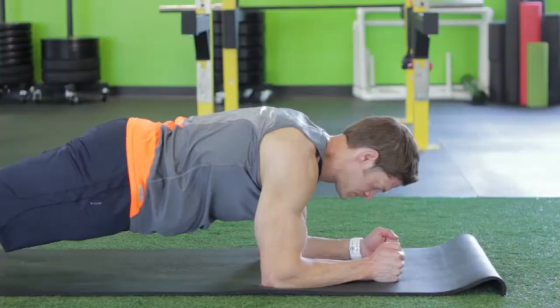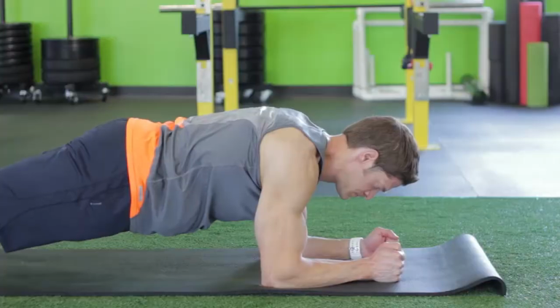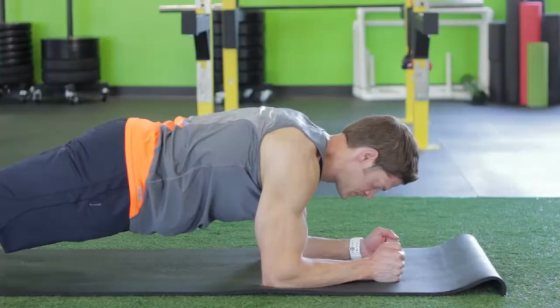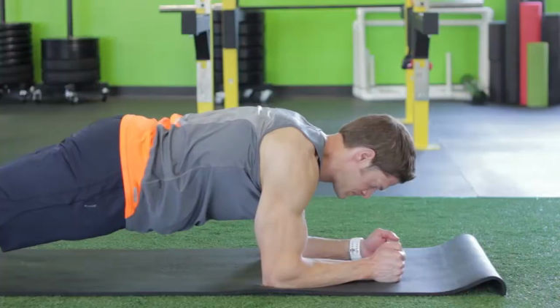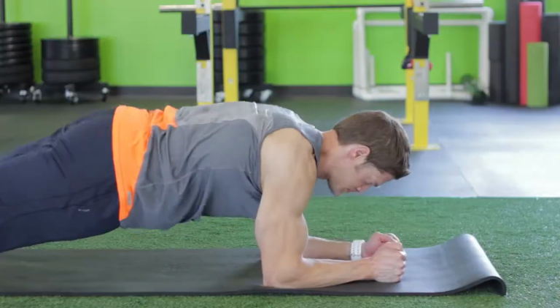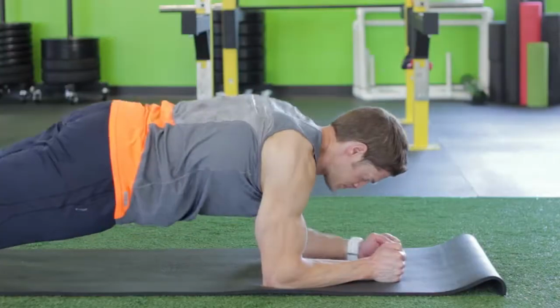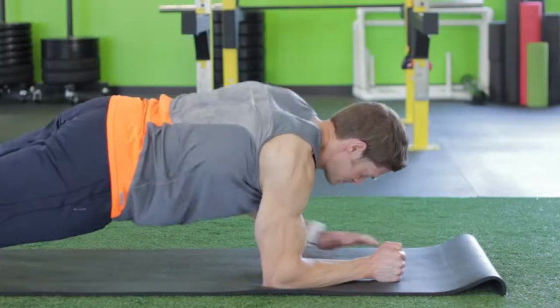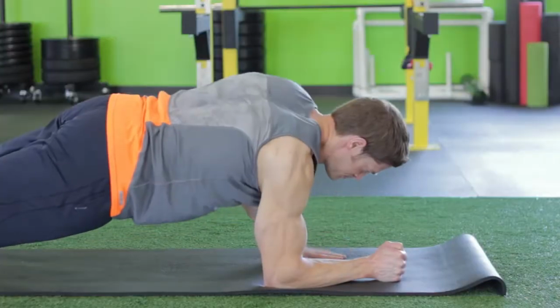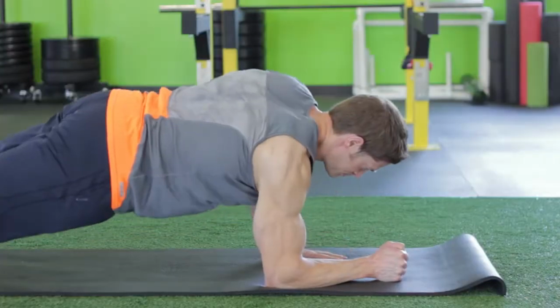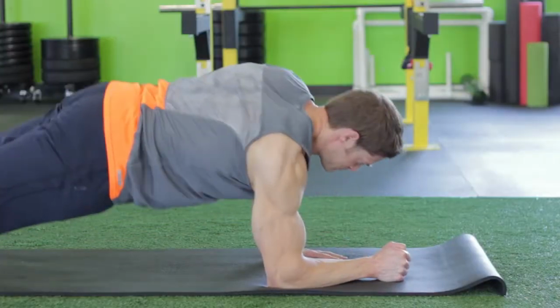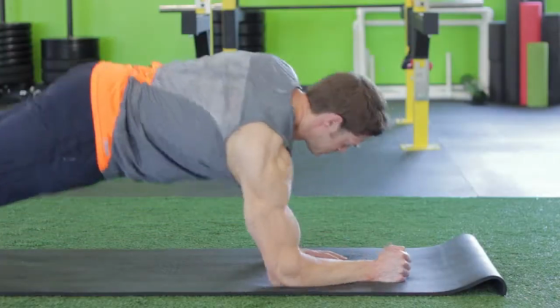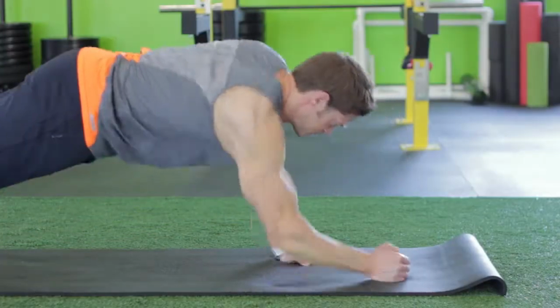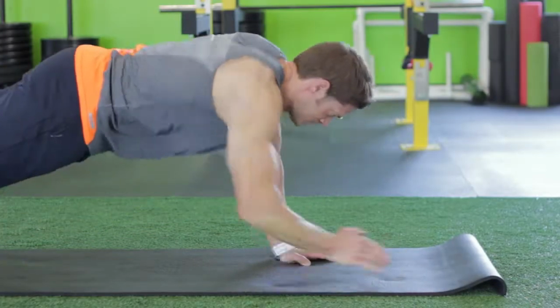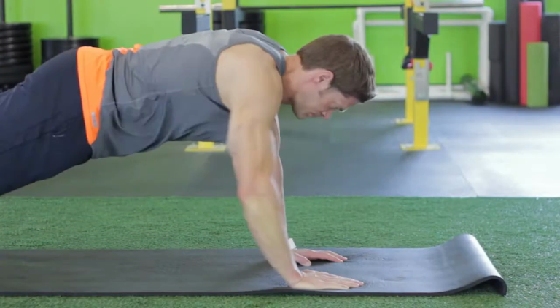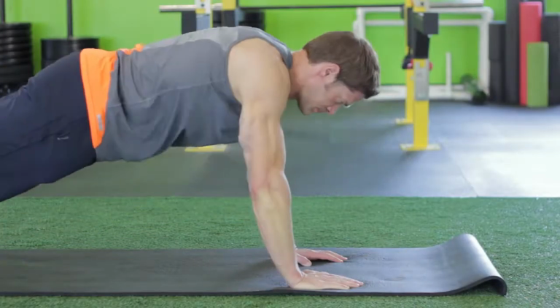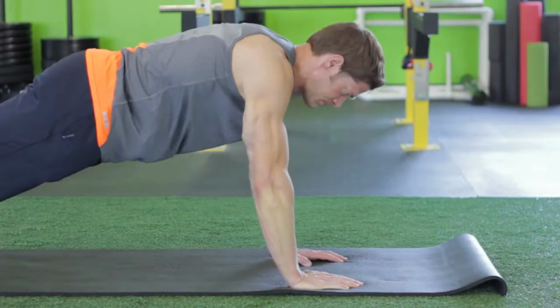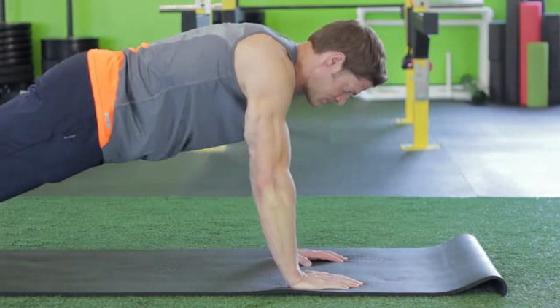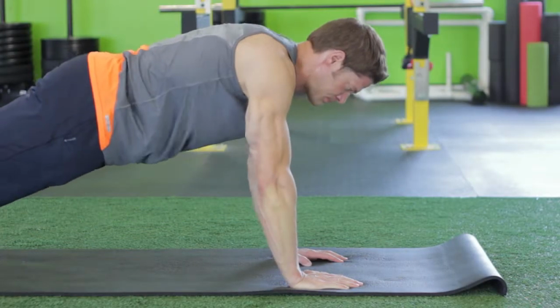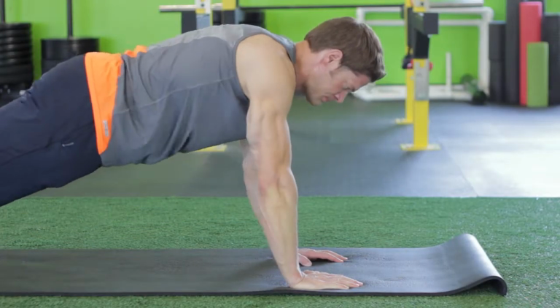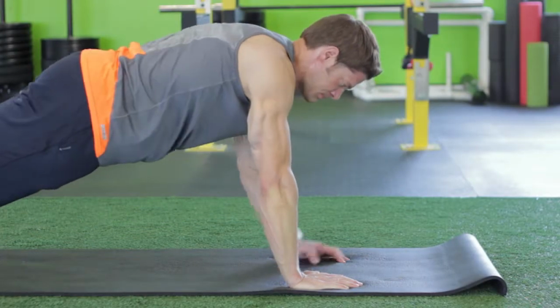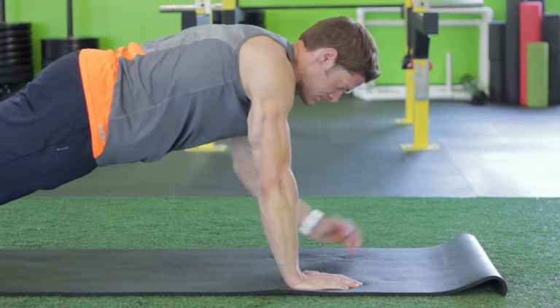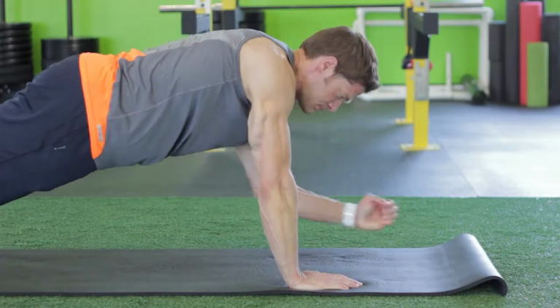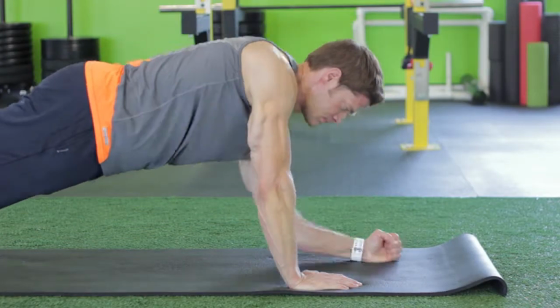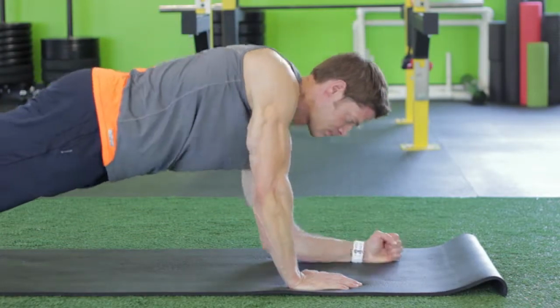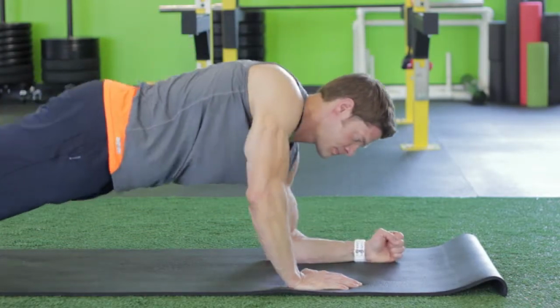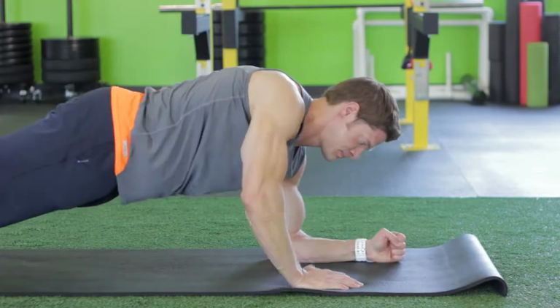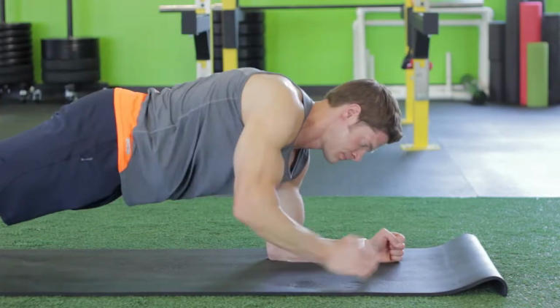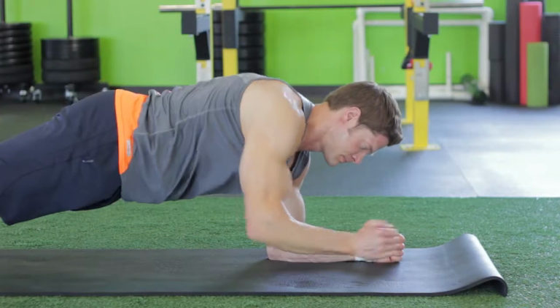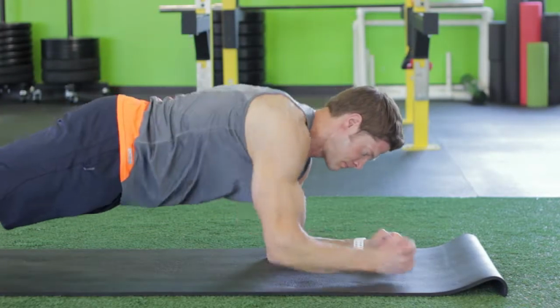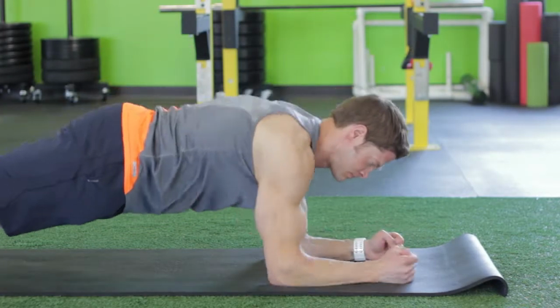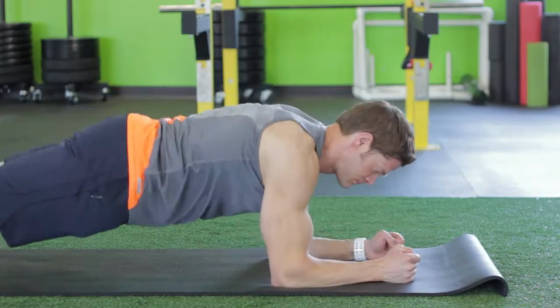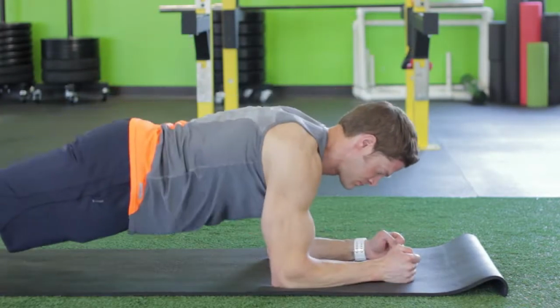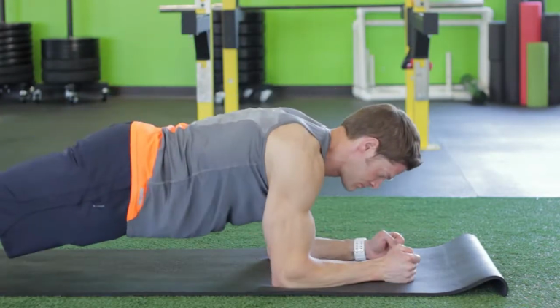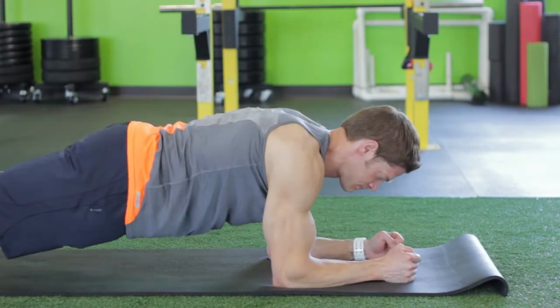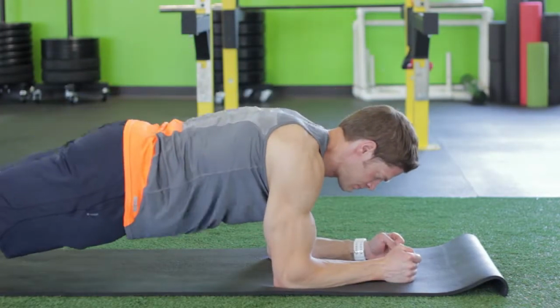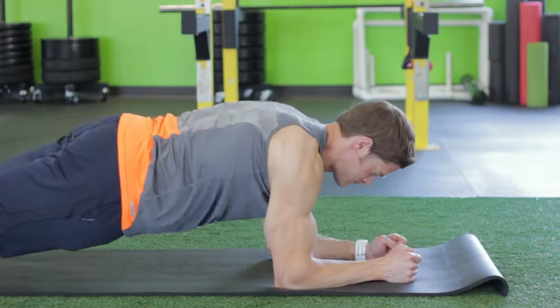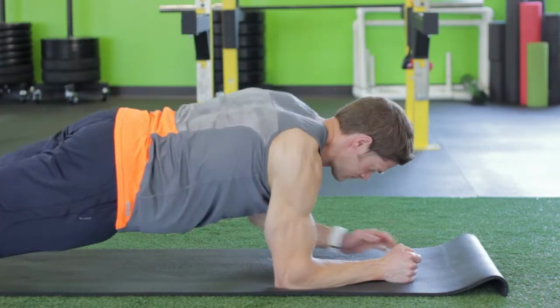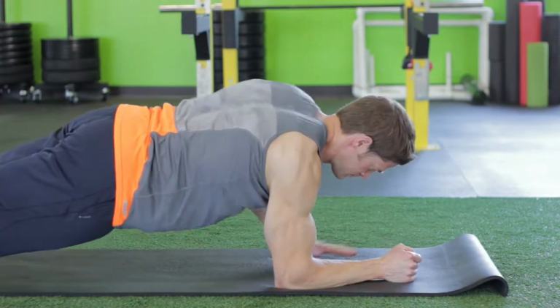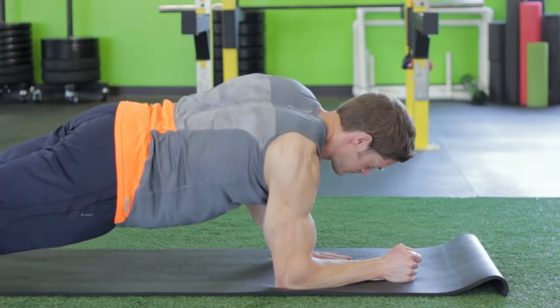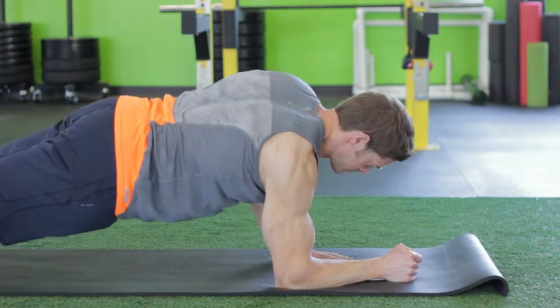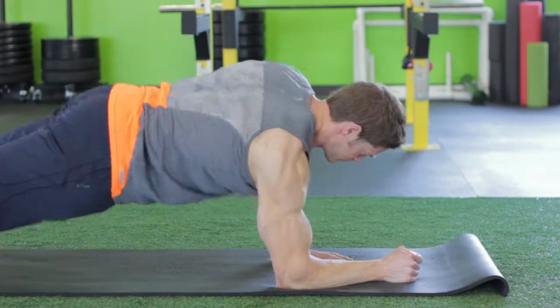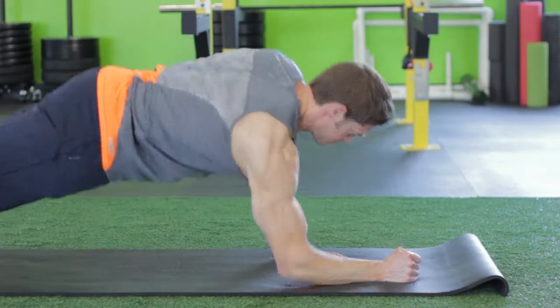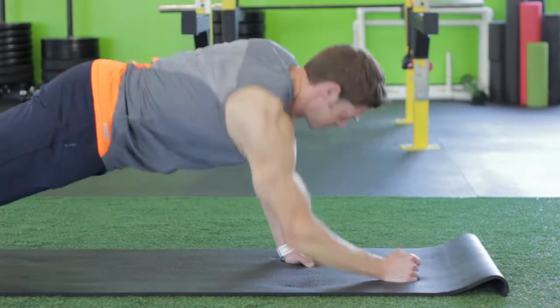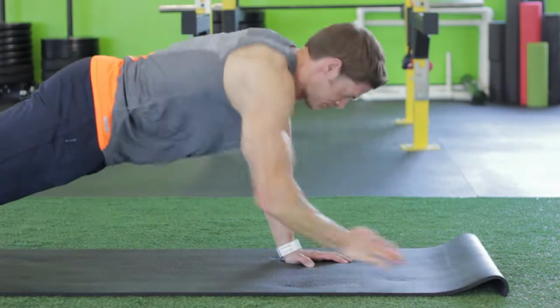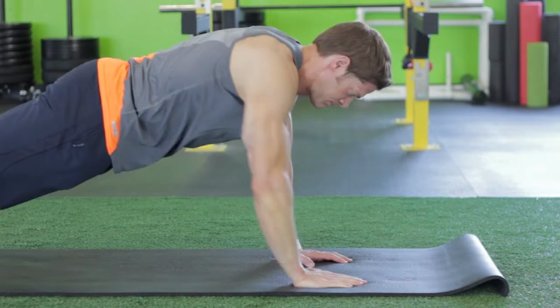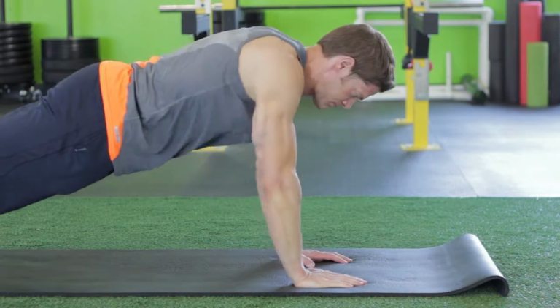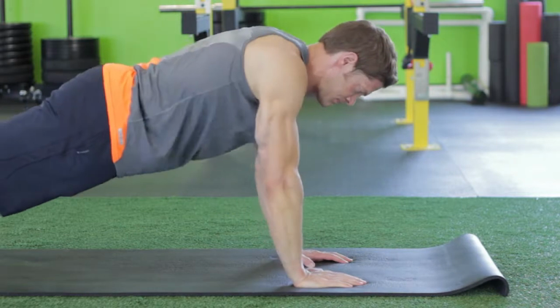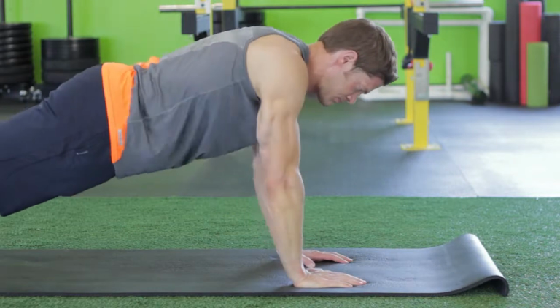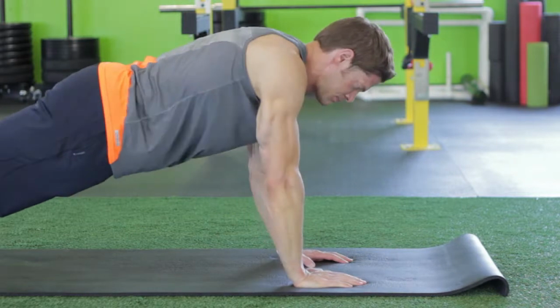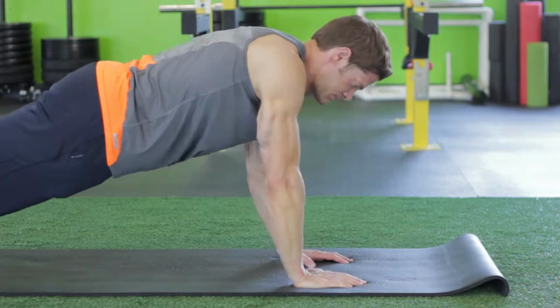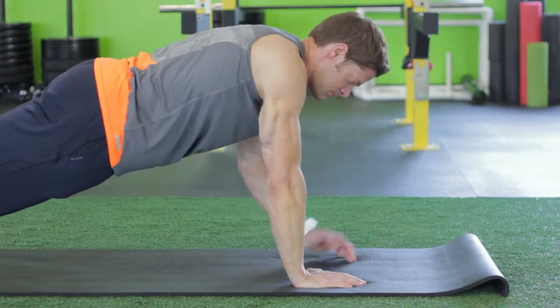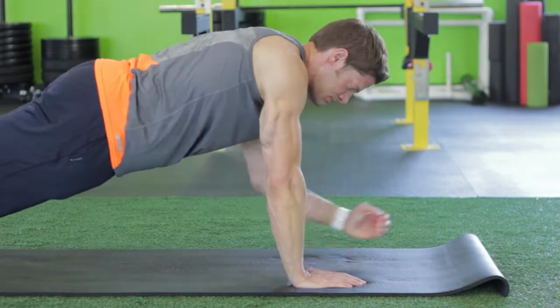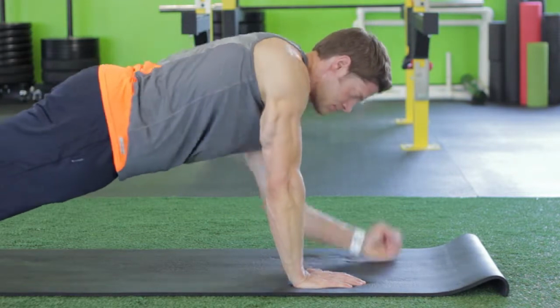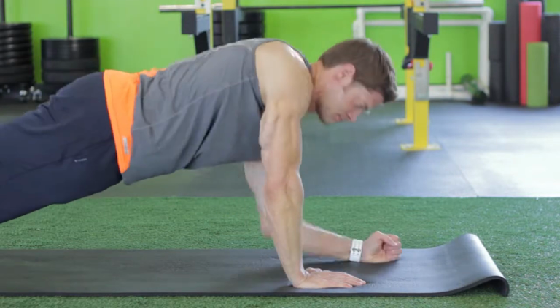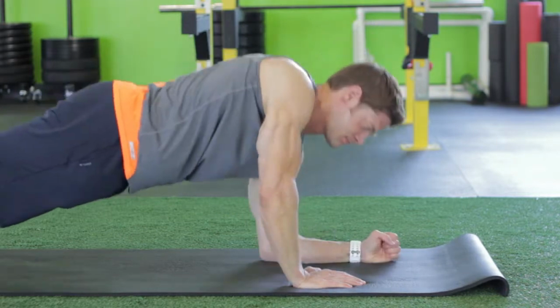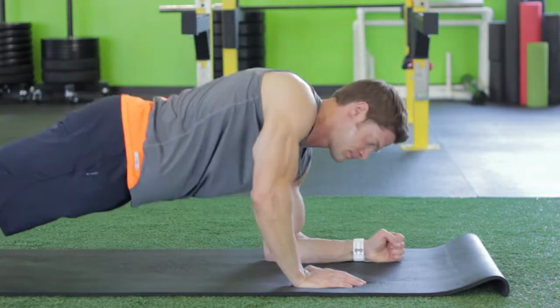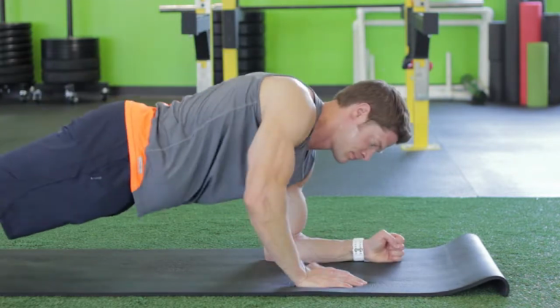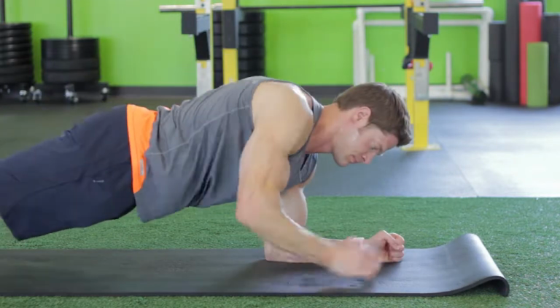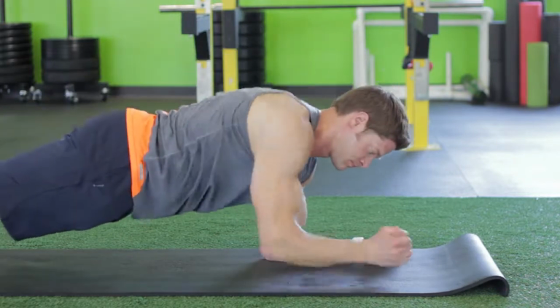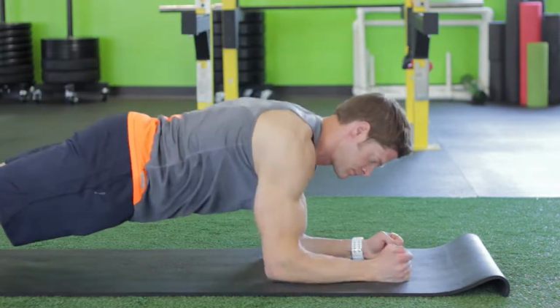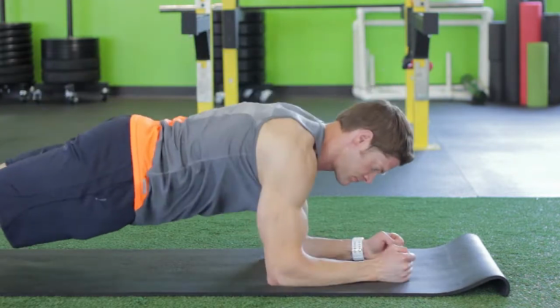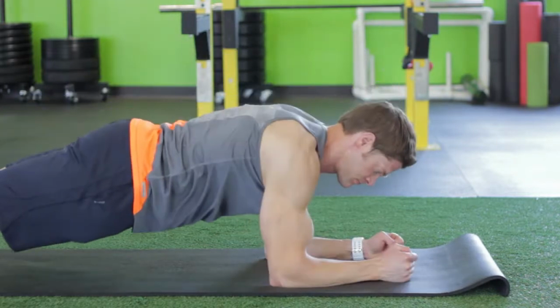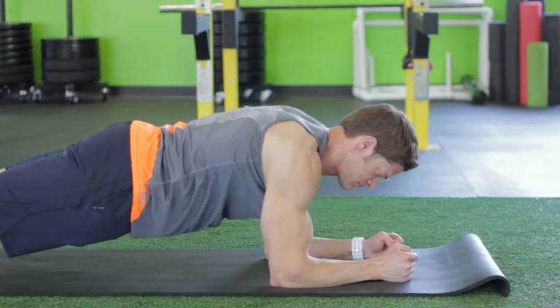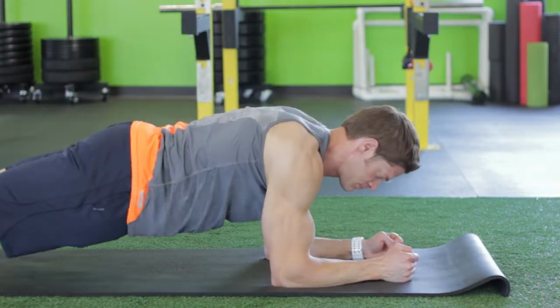Then, reverse the motion and lower yourself down to the original position. Keep your core engaged by drawing your navel towards your spine.